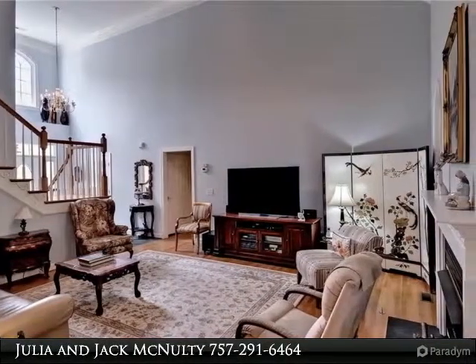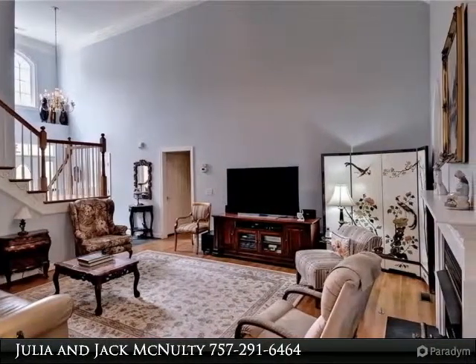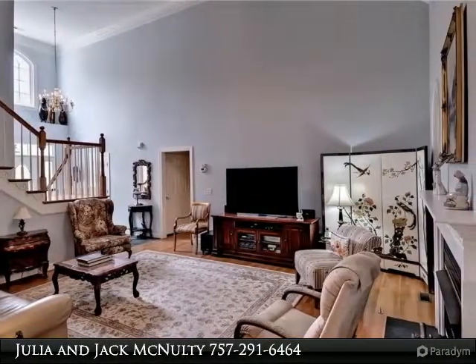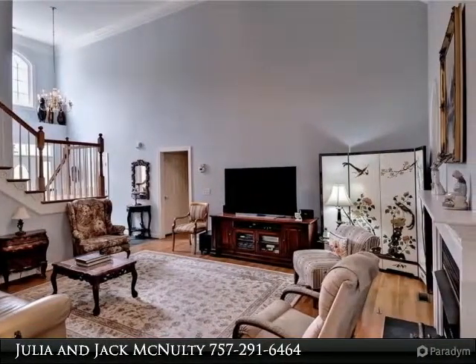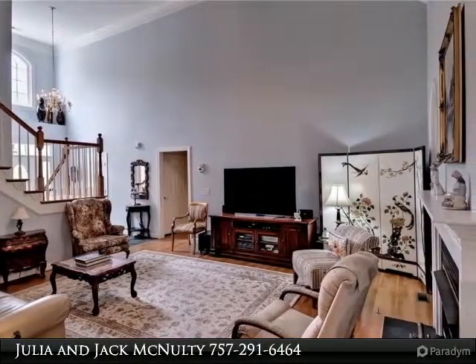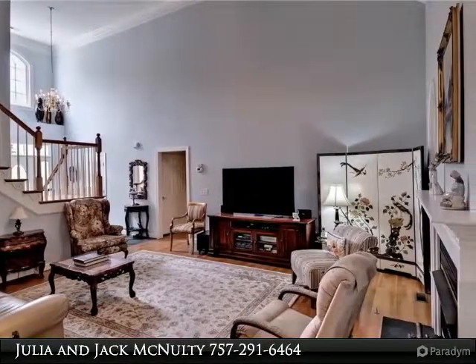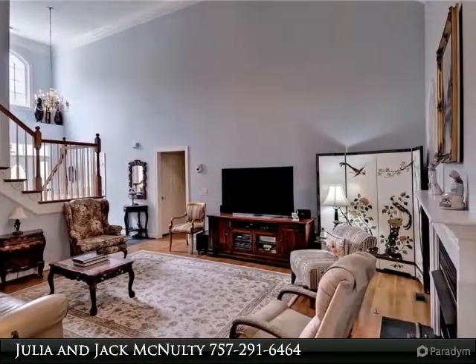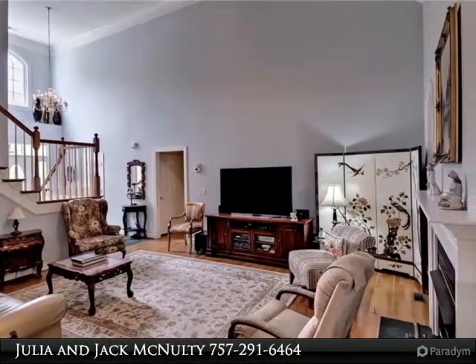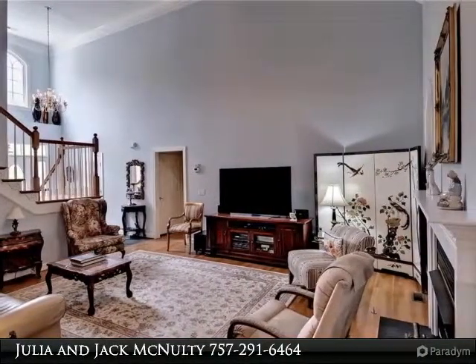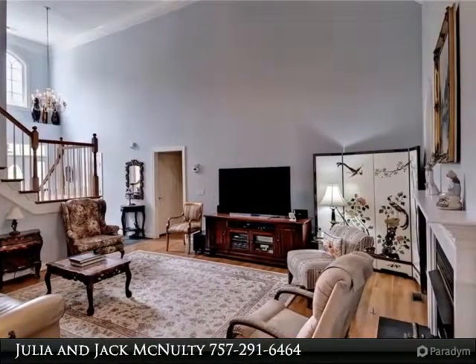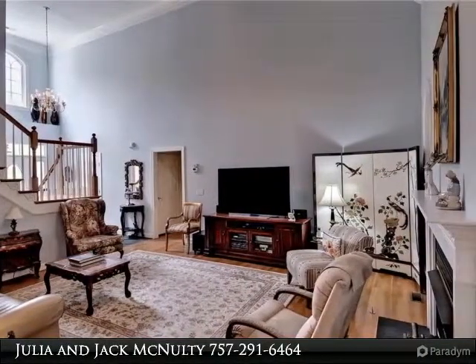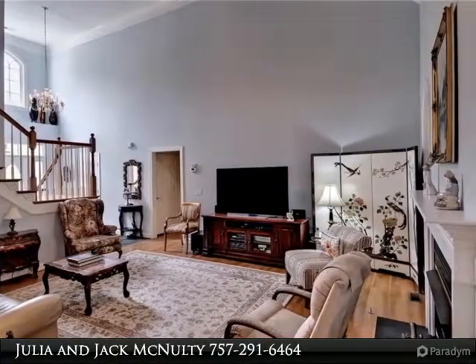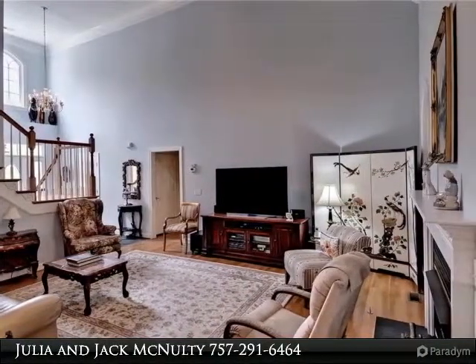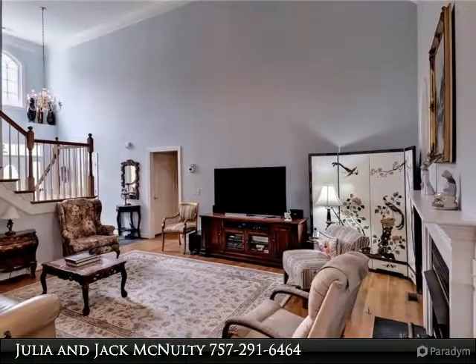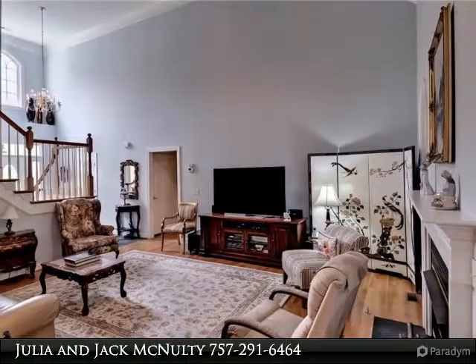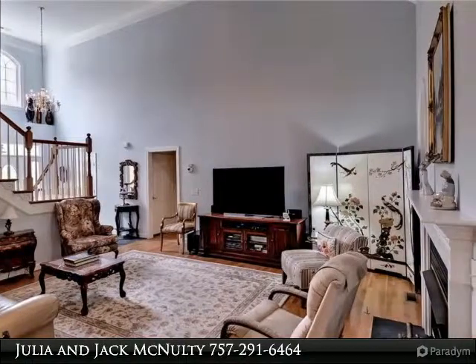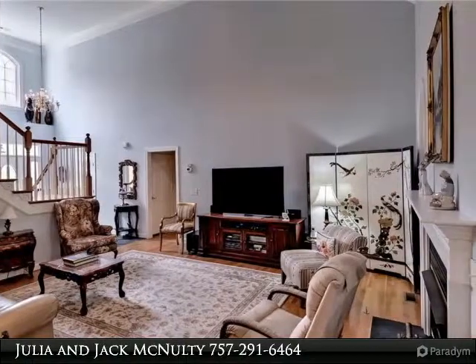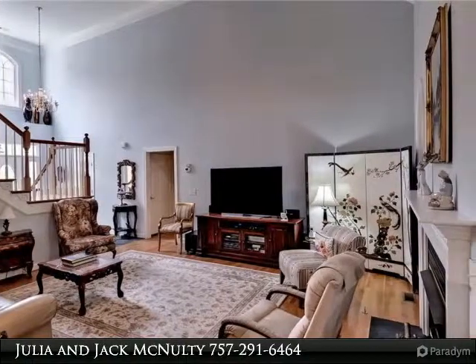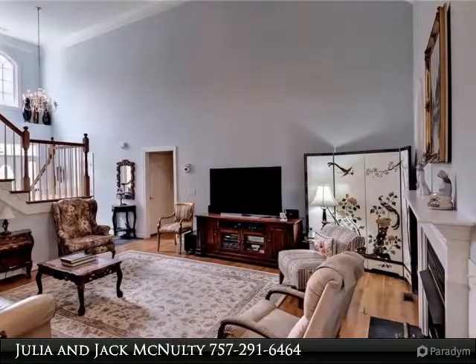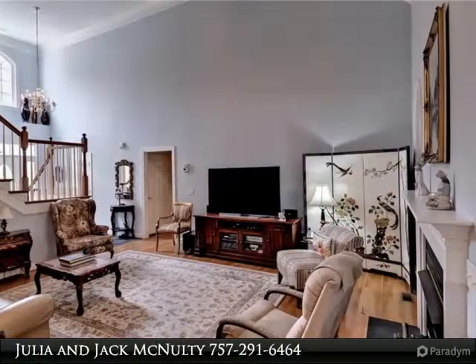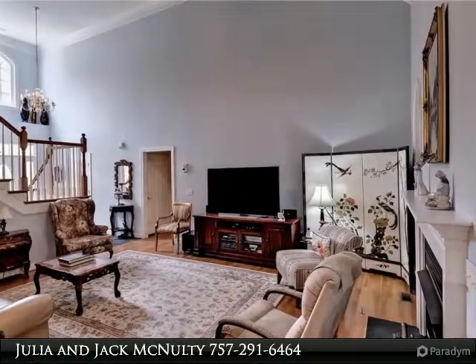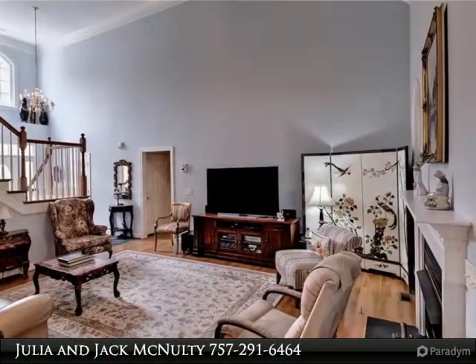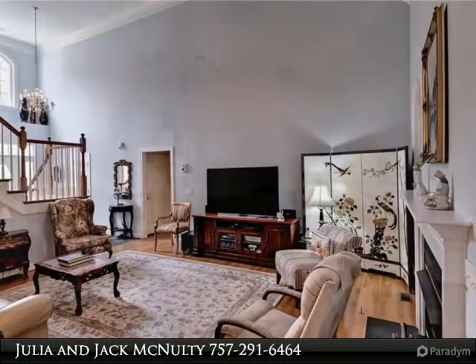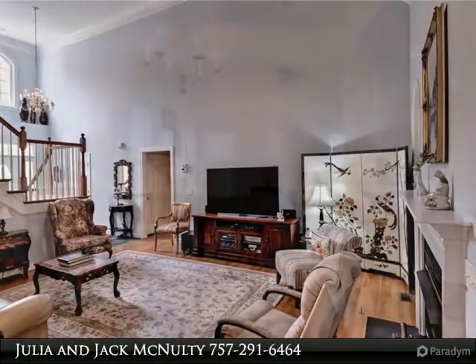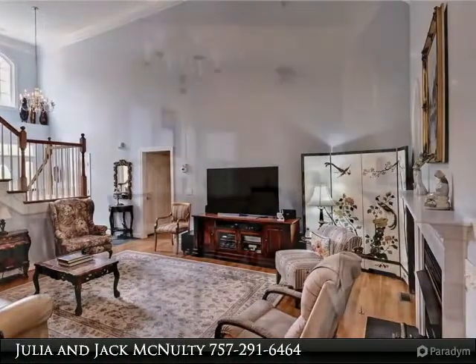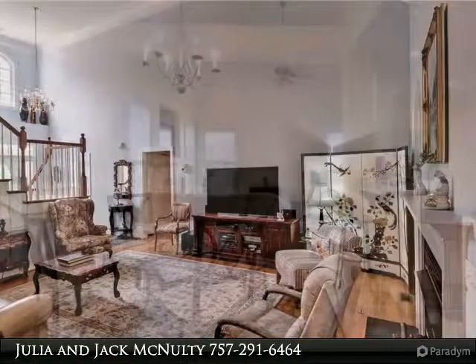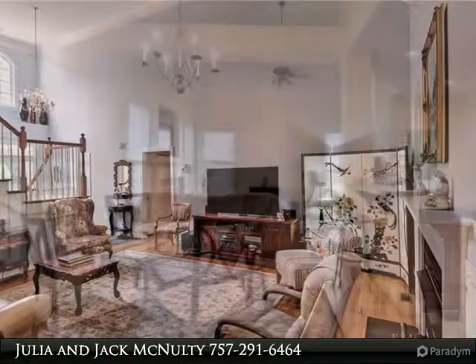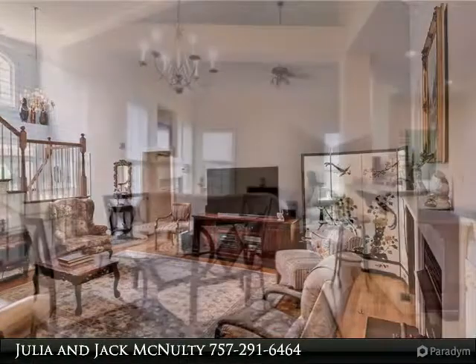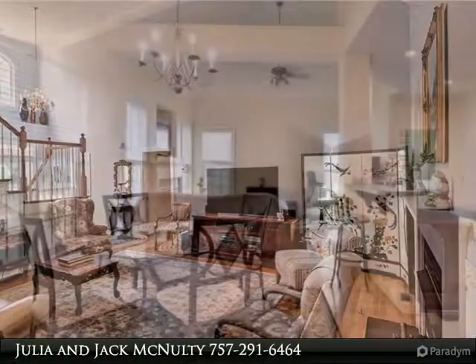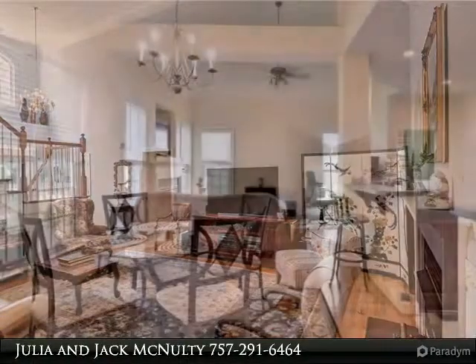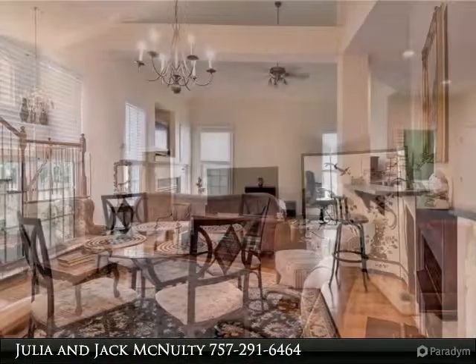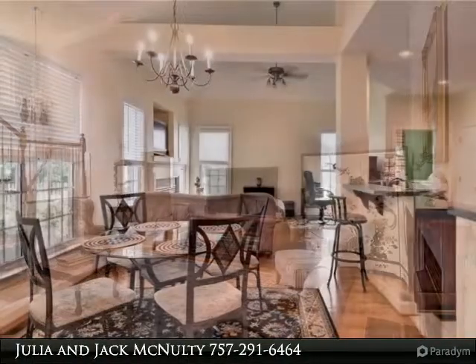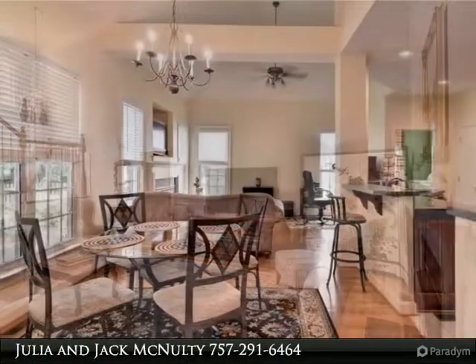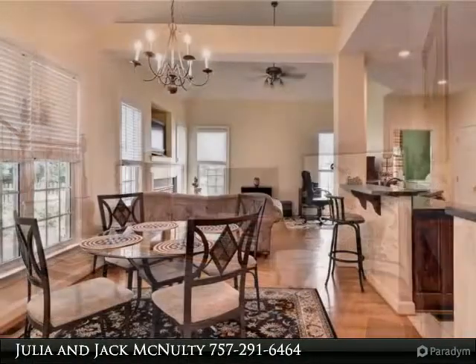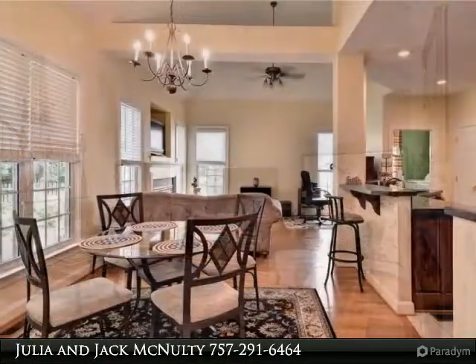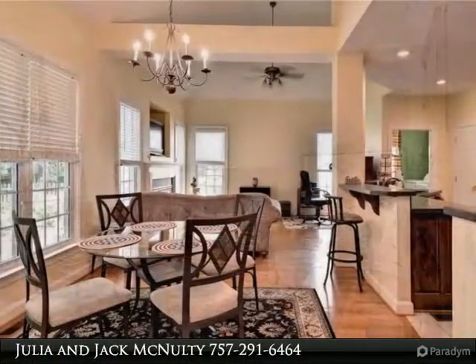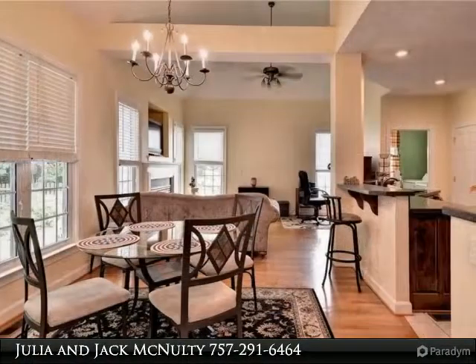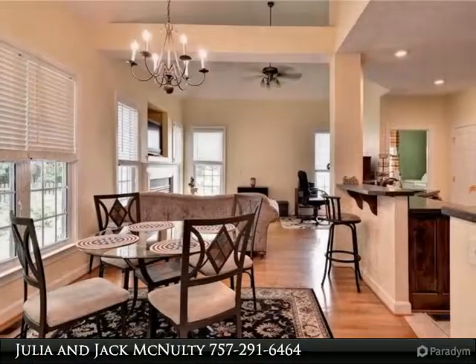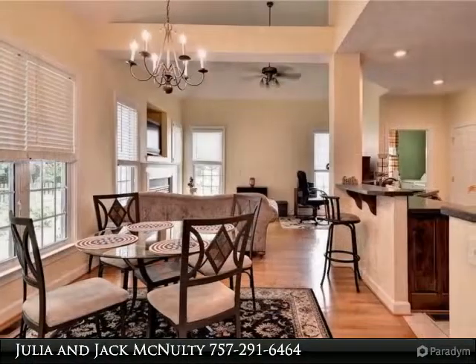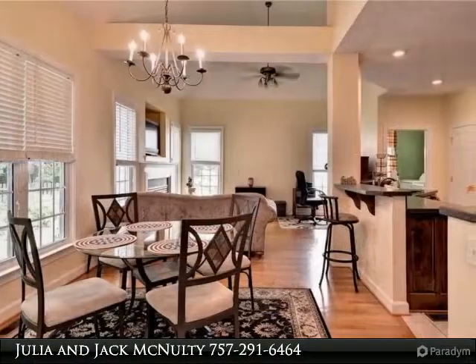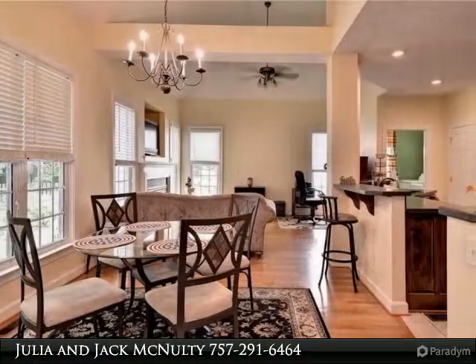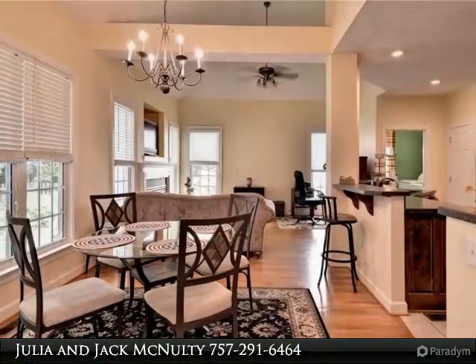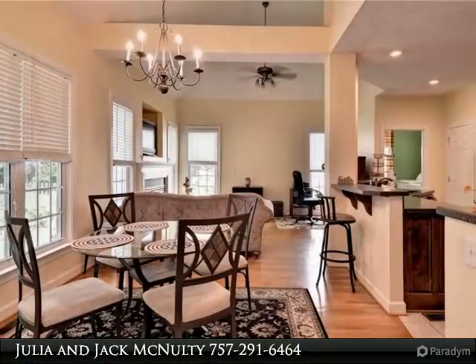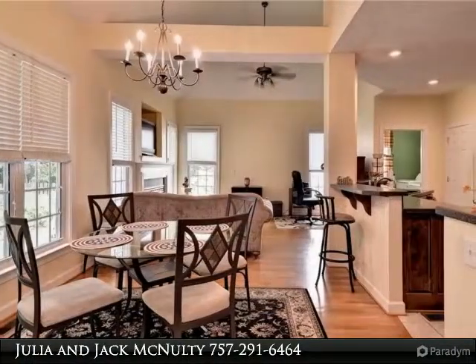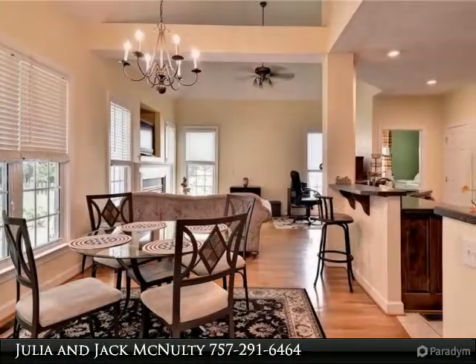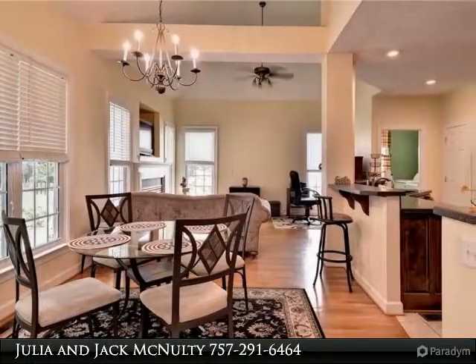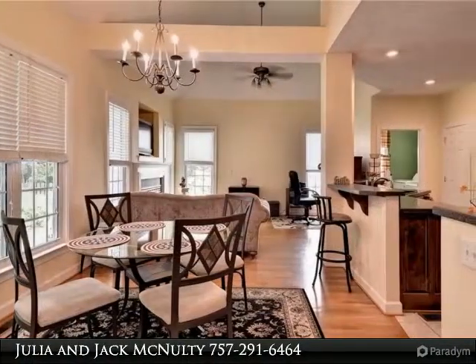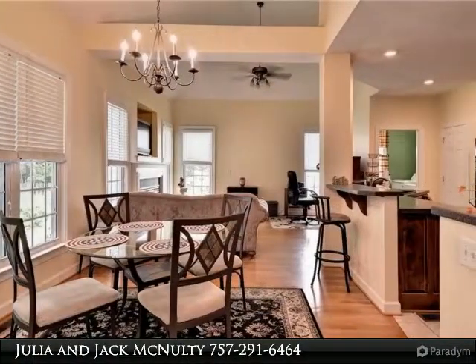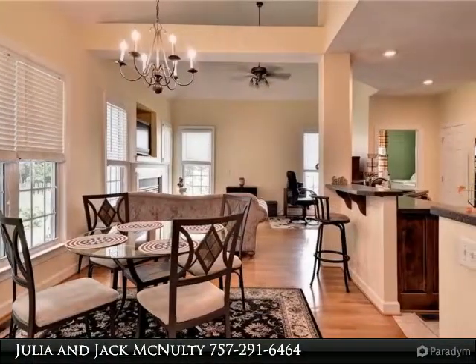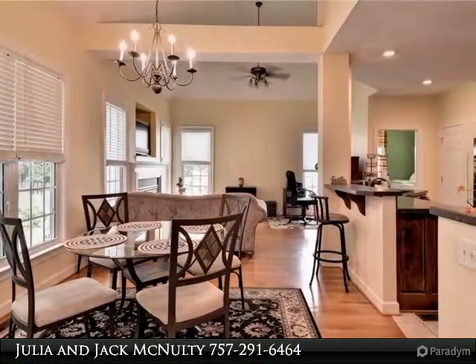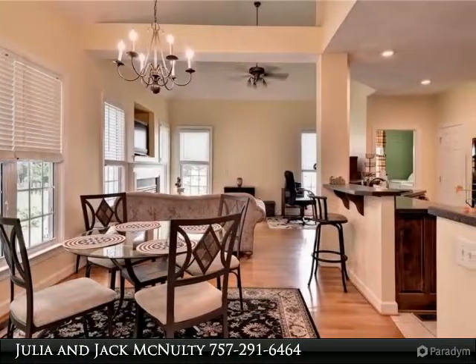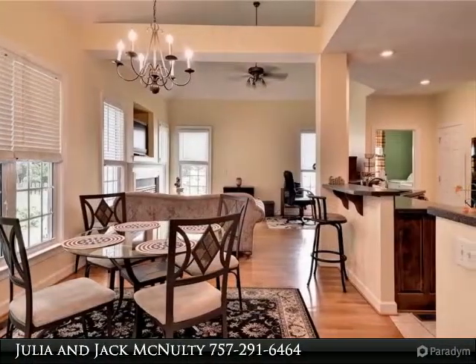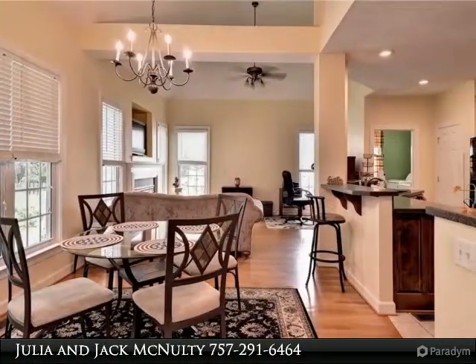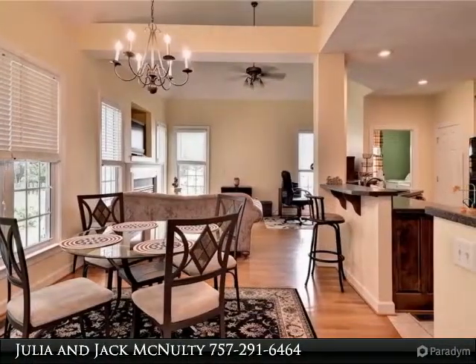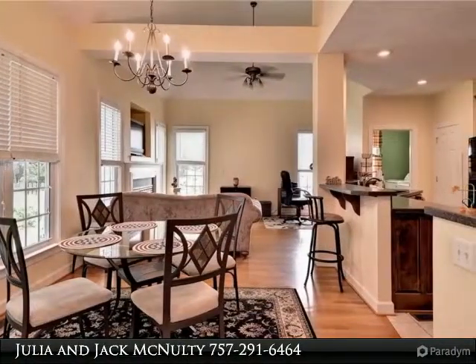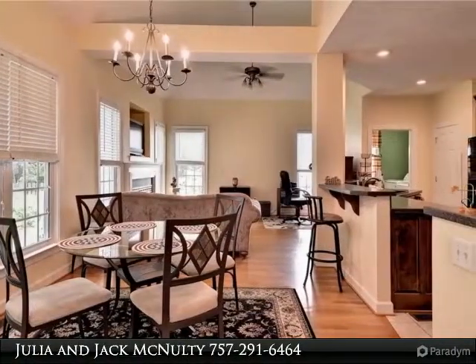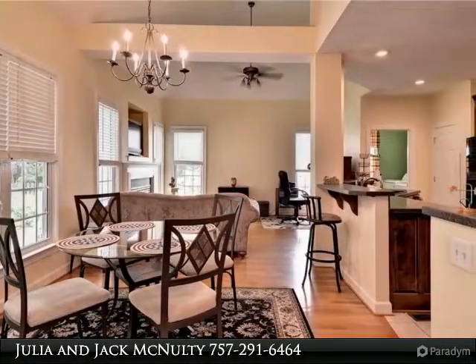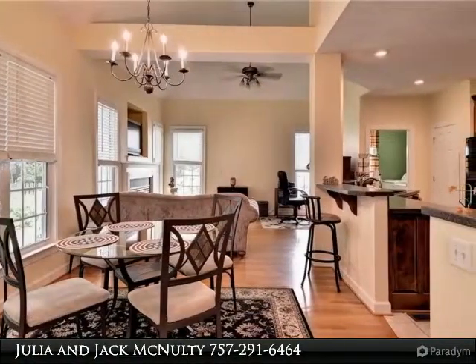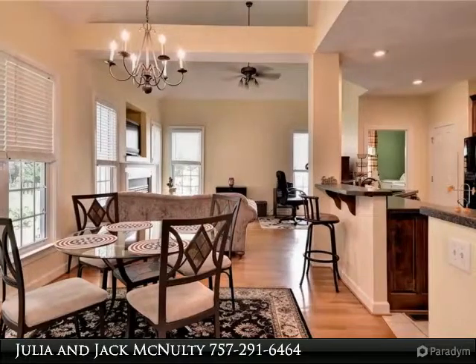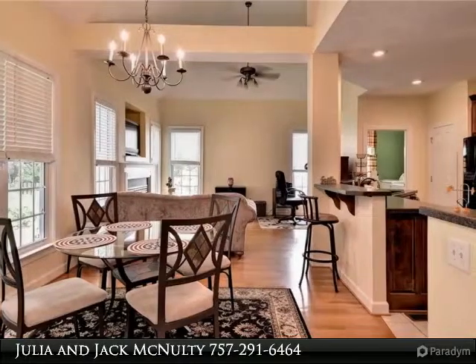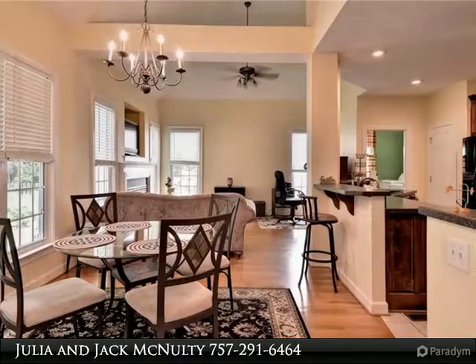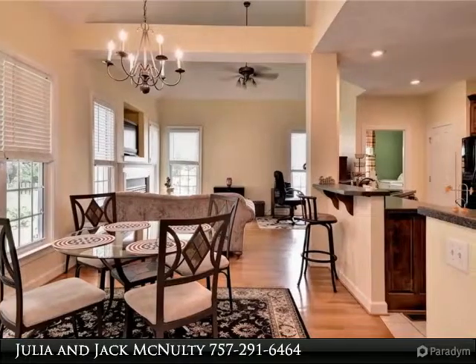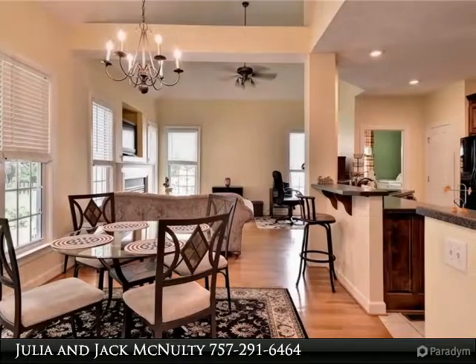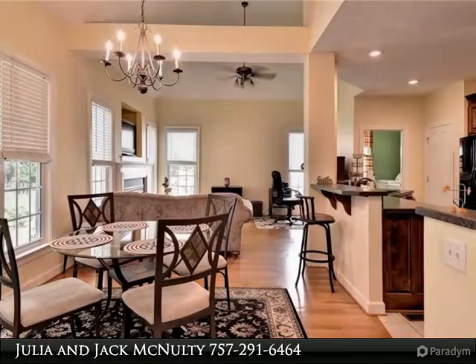Cooks will love the large kitchen with granite counters and plenty of cabinets and counter space. Relax in the three-season room and enjoy views of the fenced backyard and lovely landscaping.